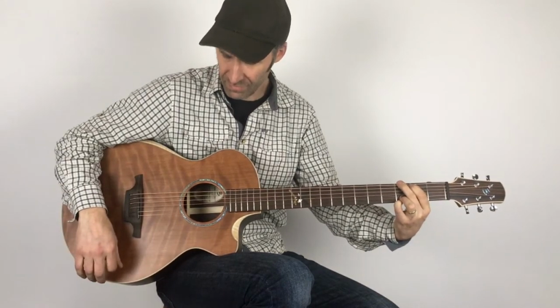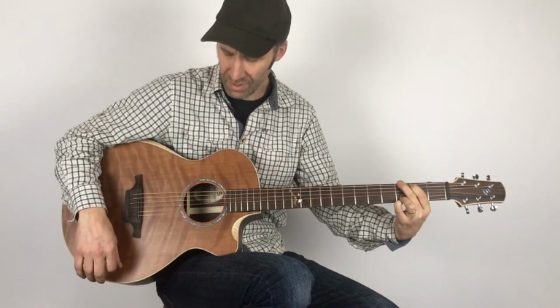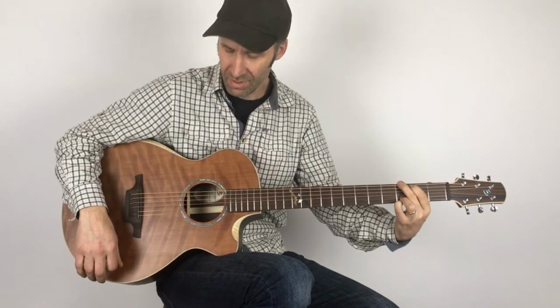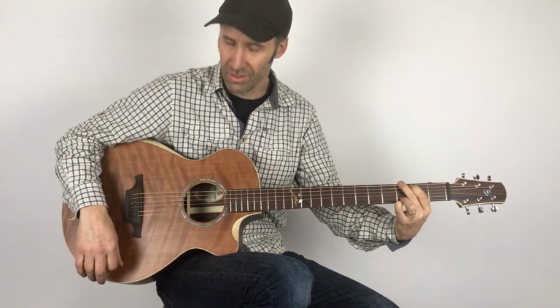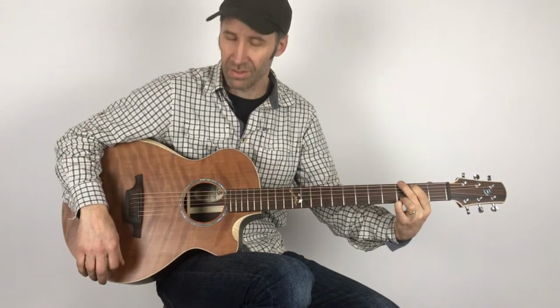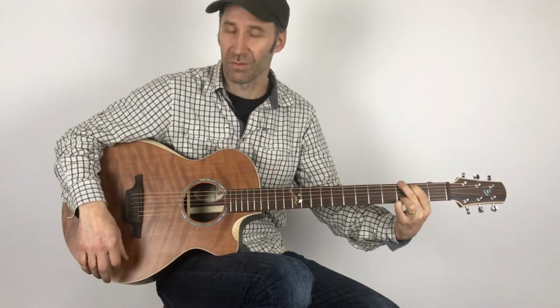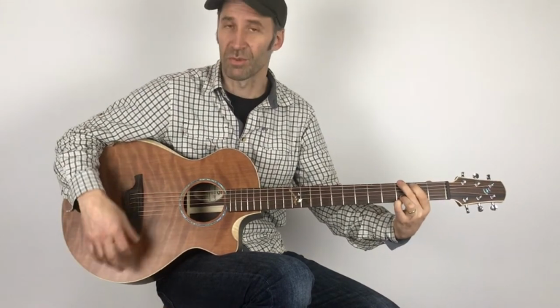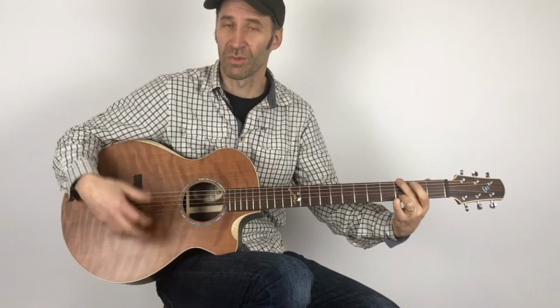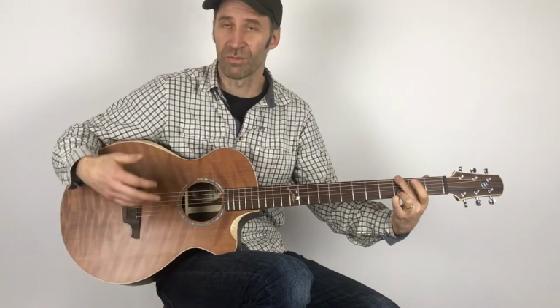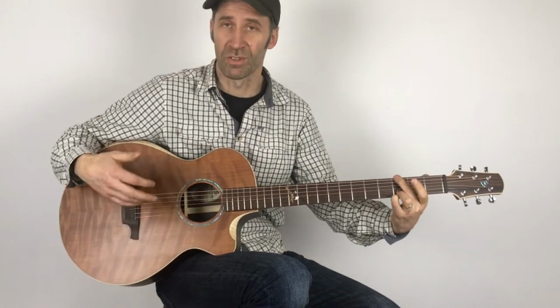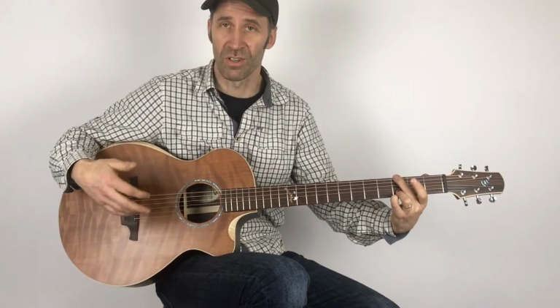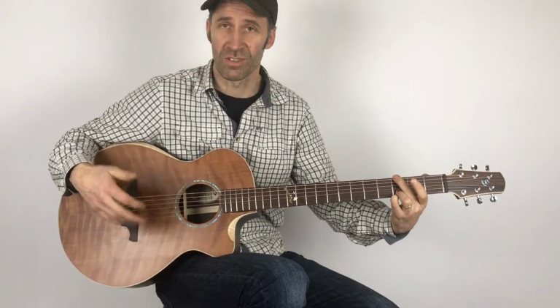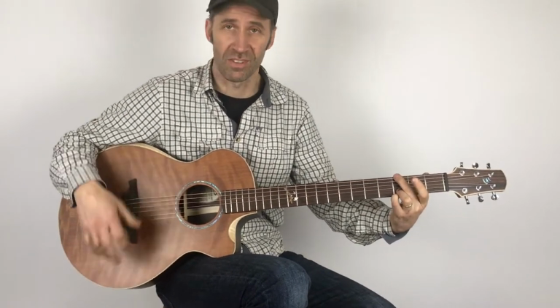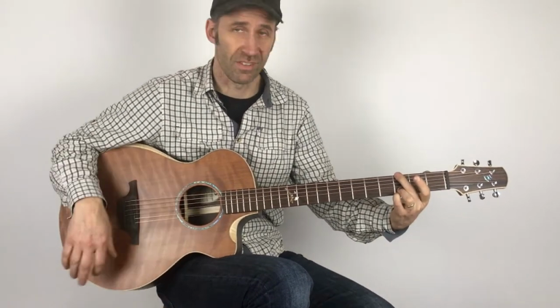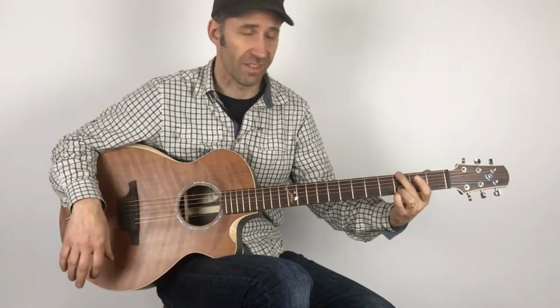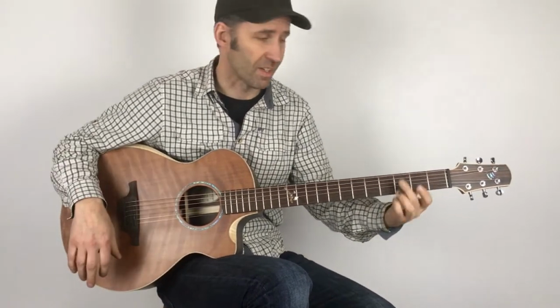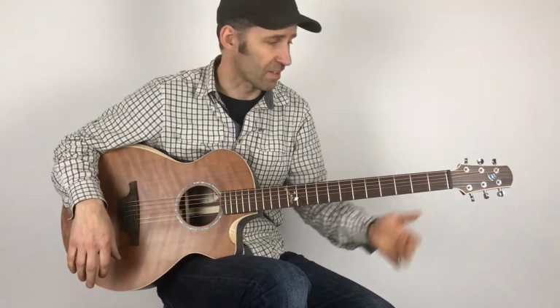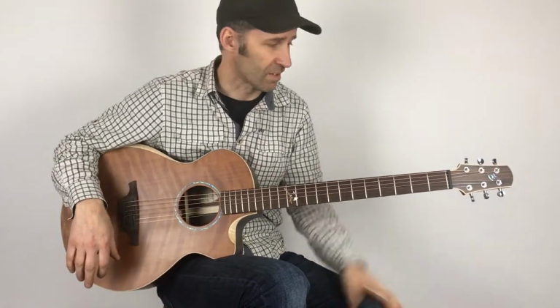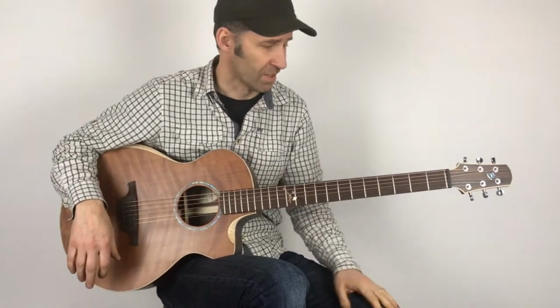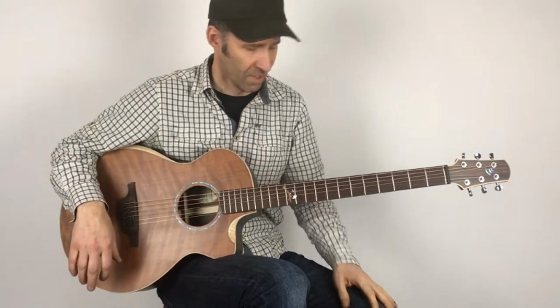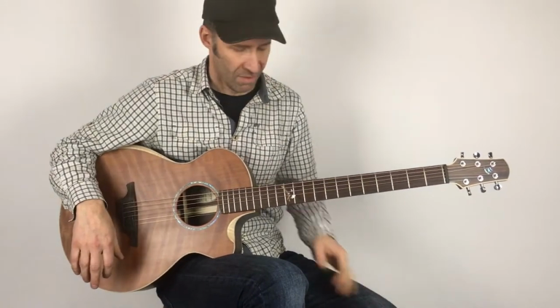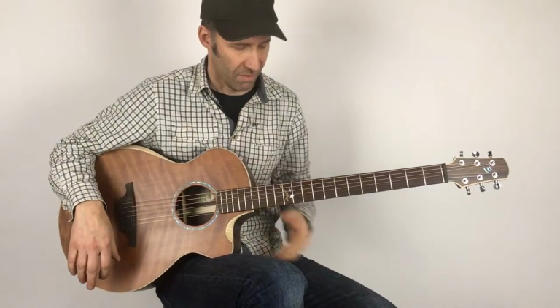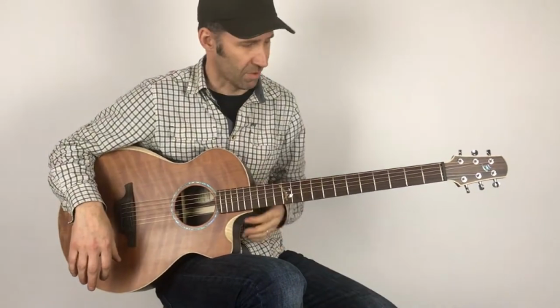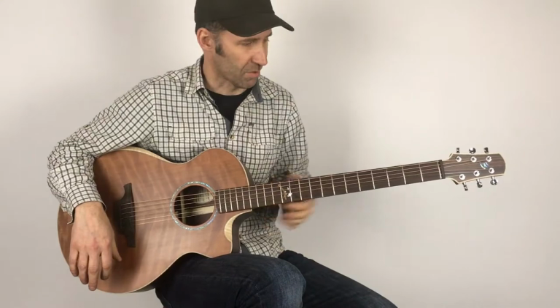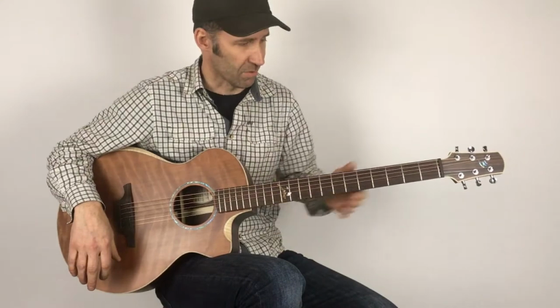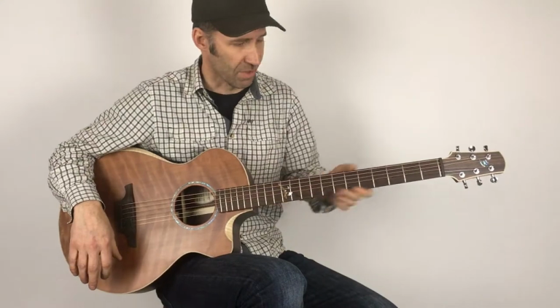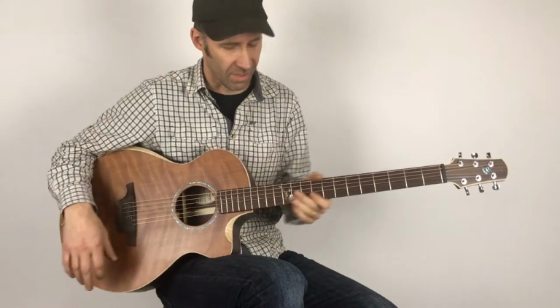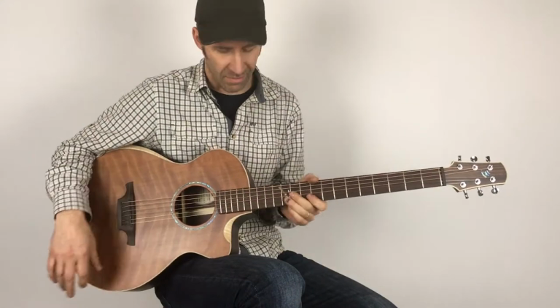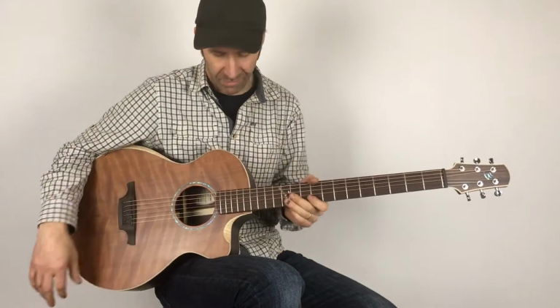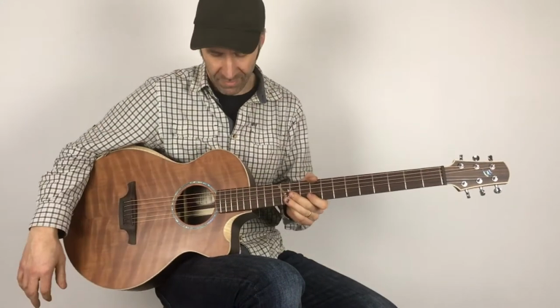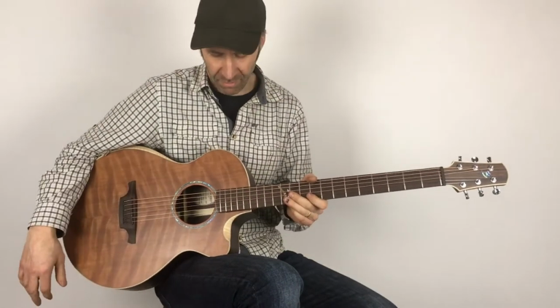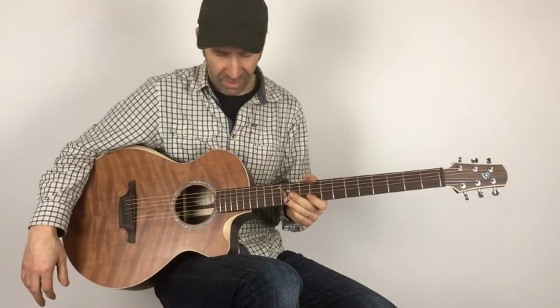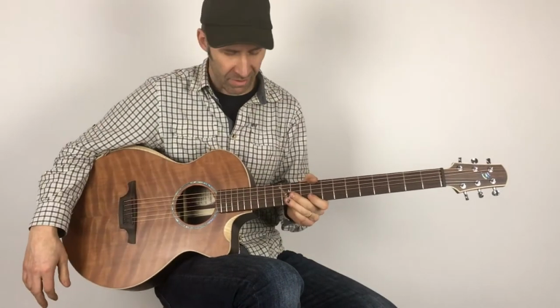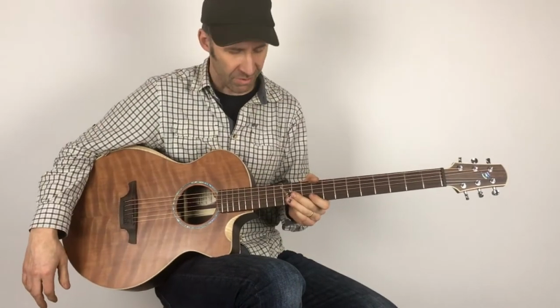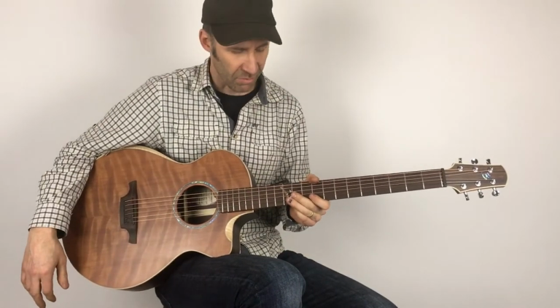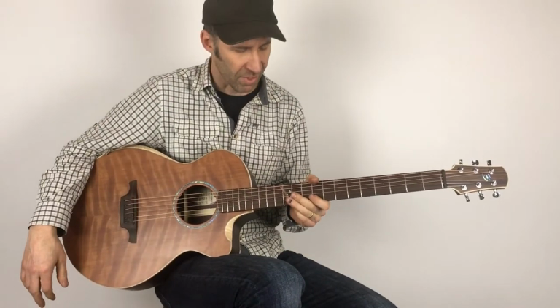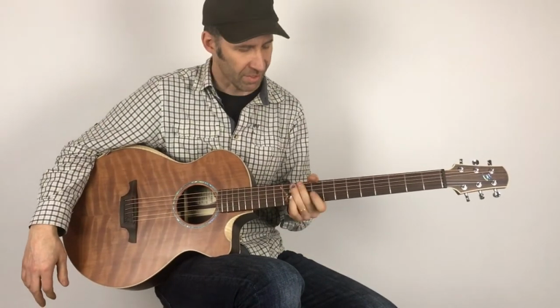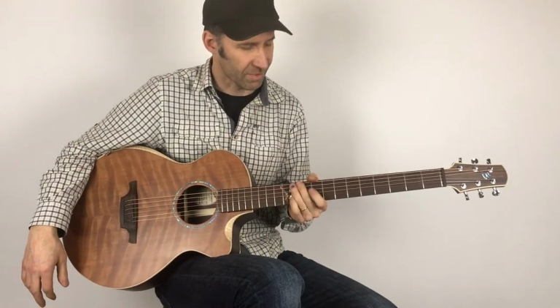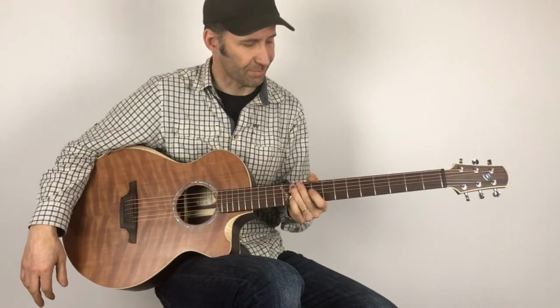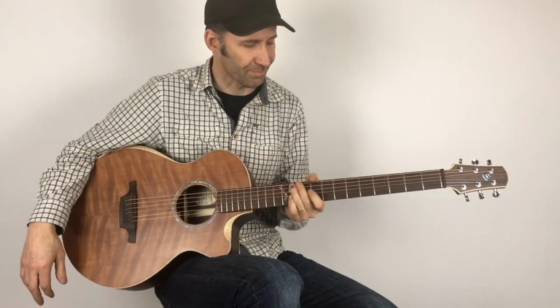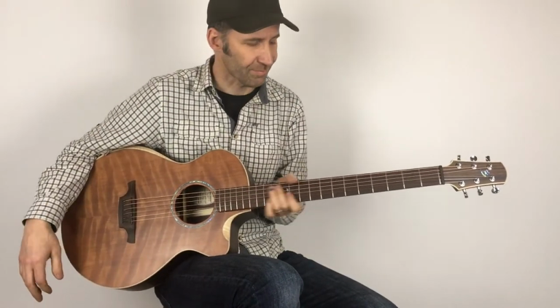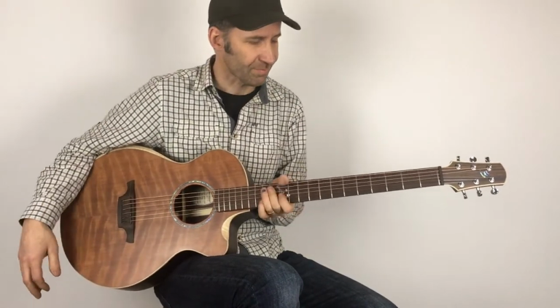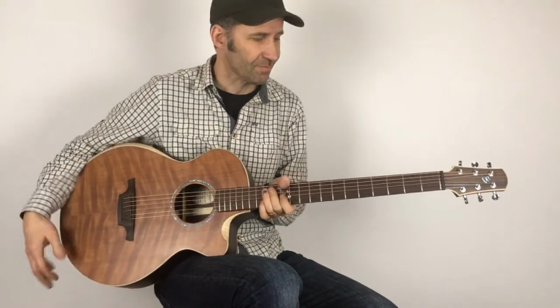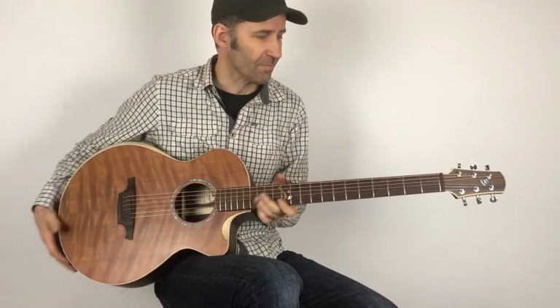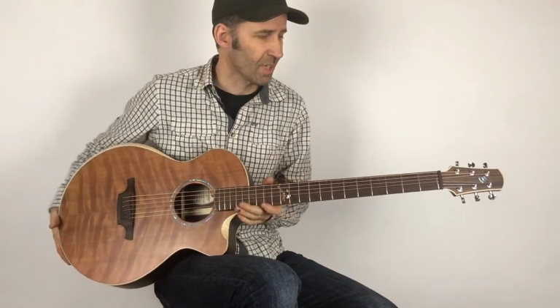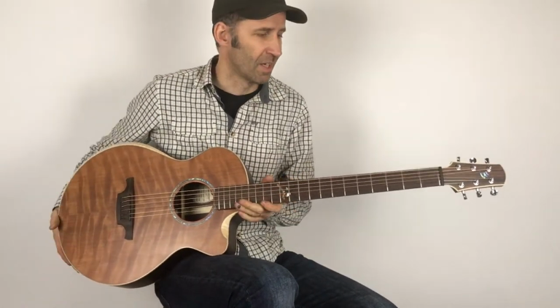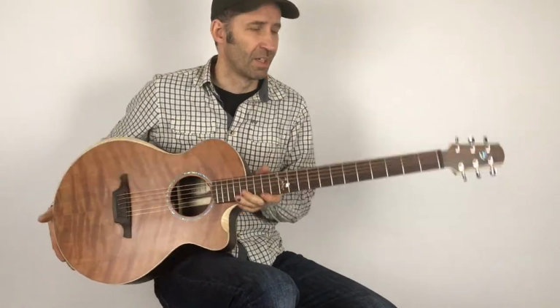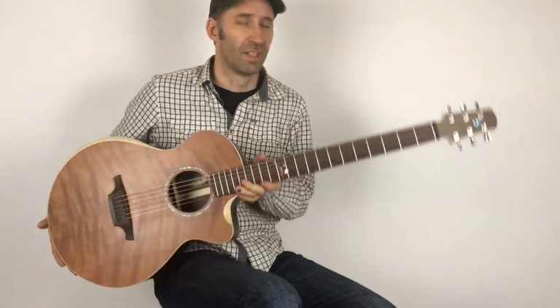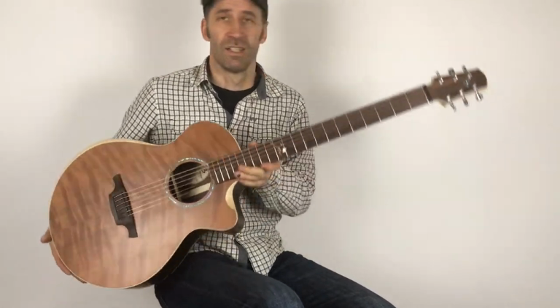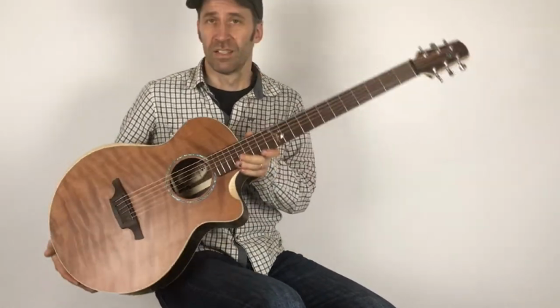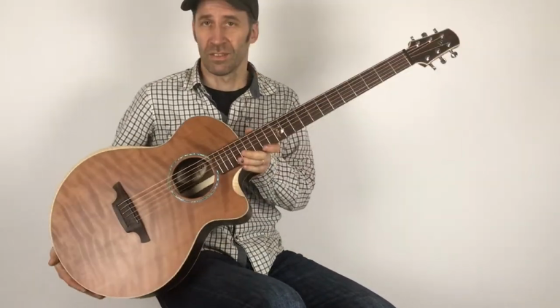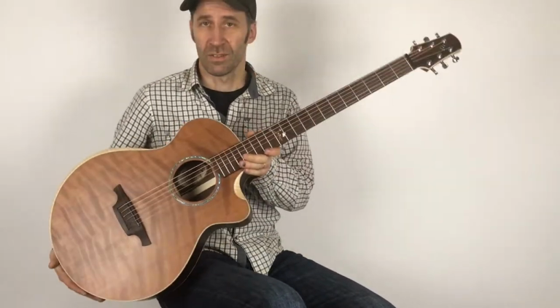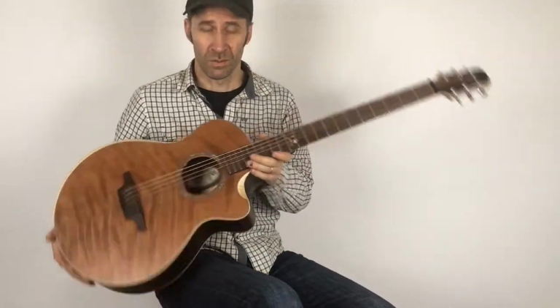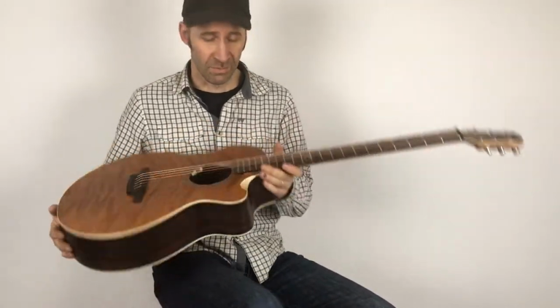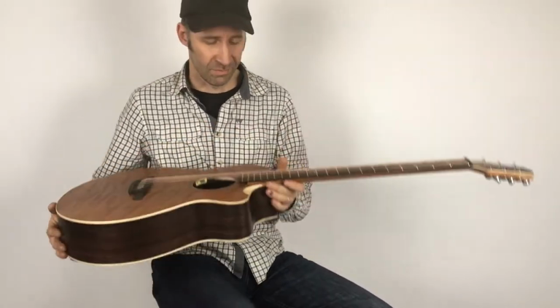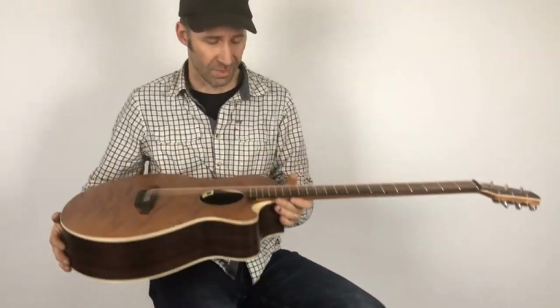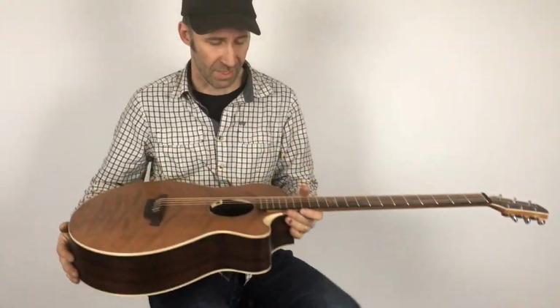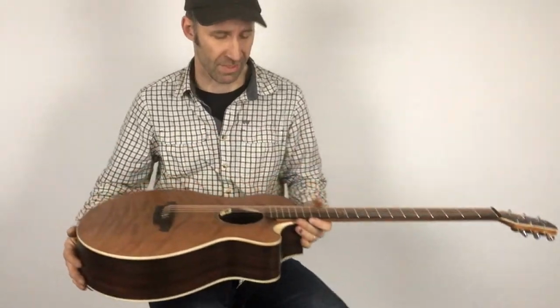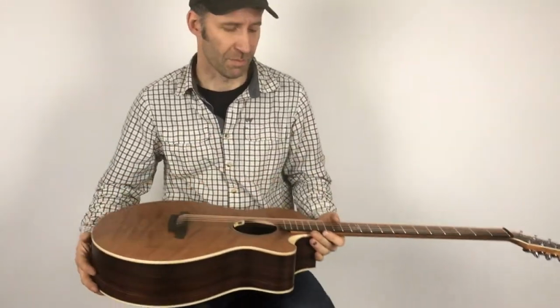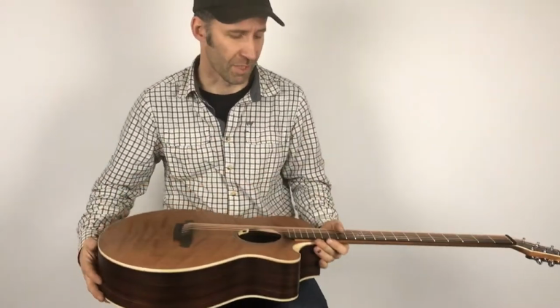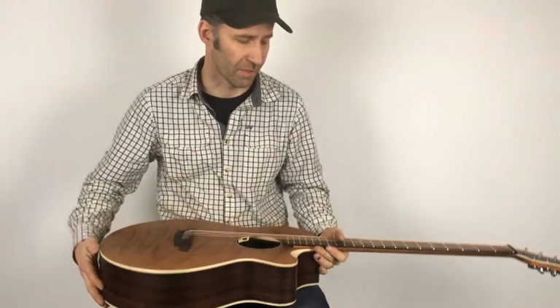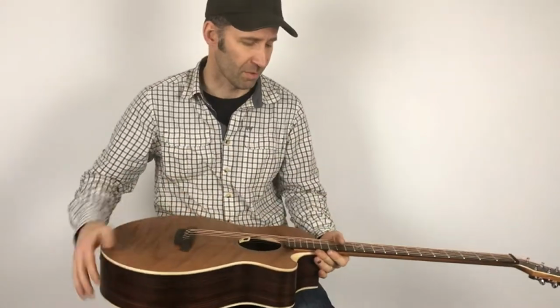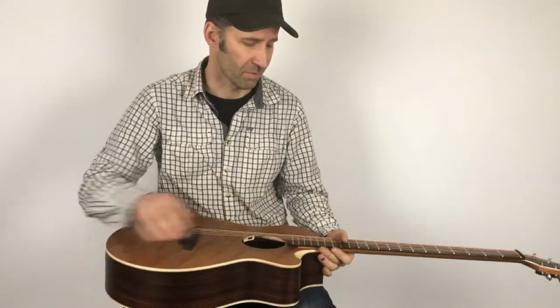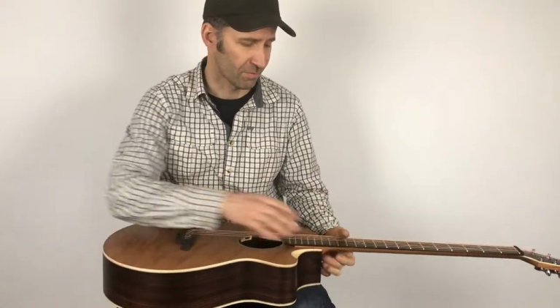A beautiful long sustain with those baritone necks. That's the baritone.